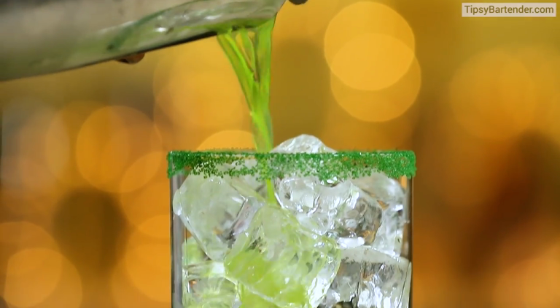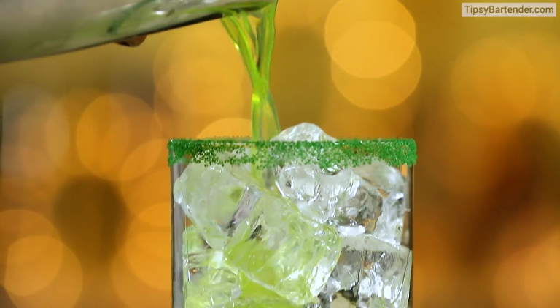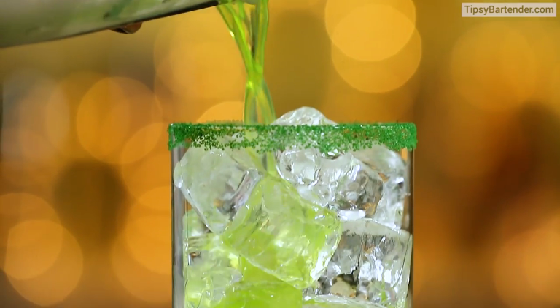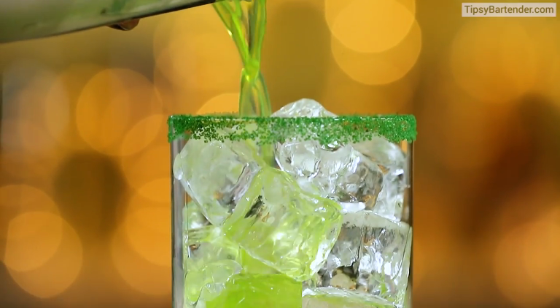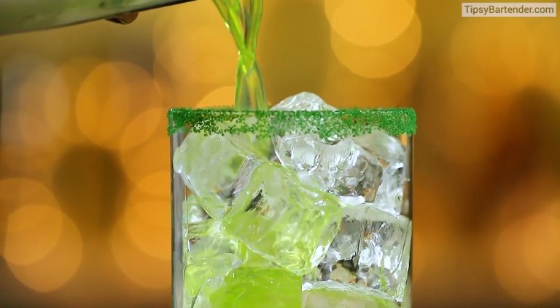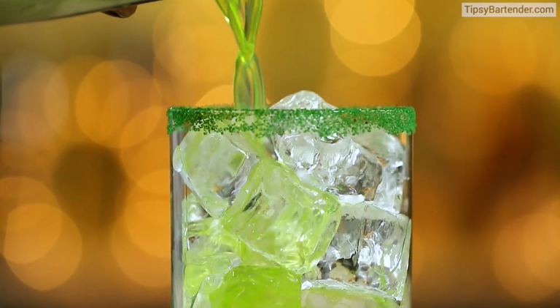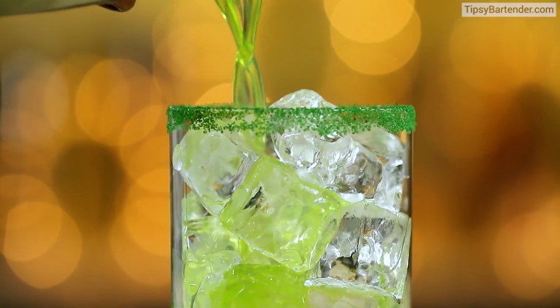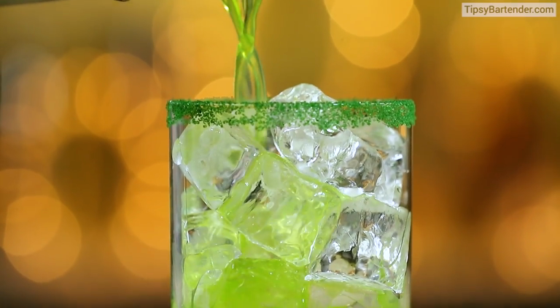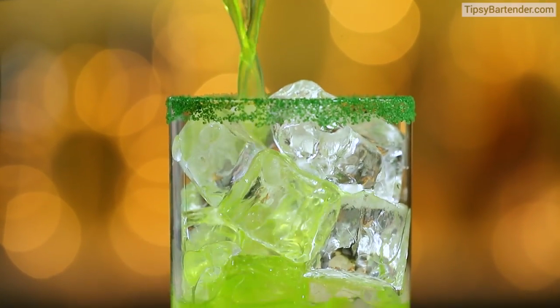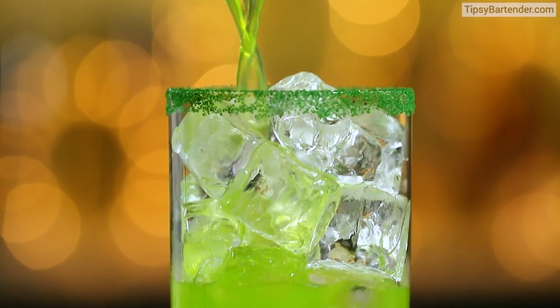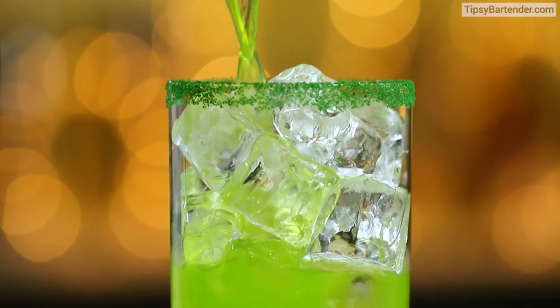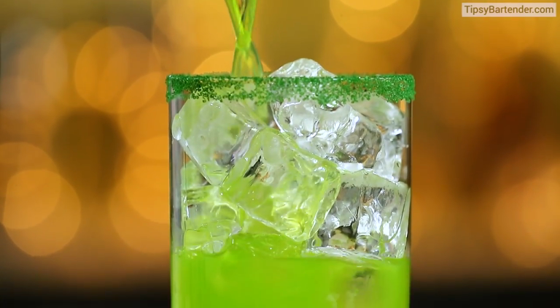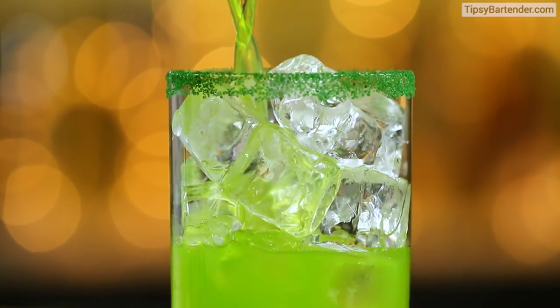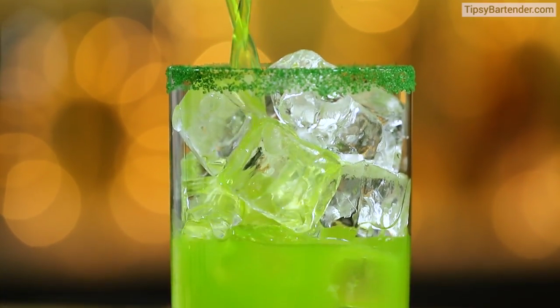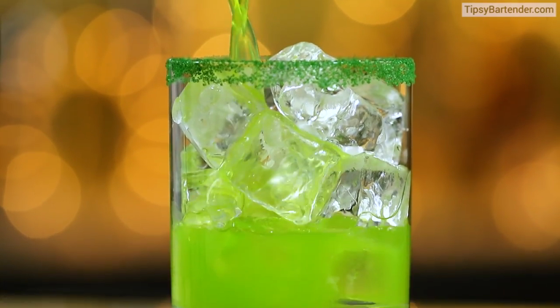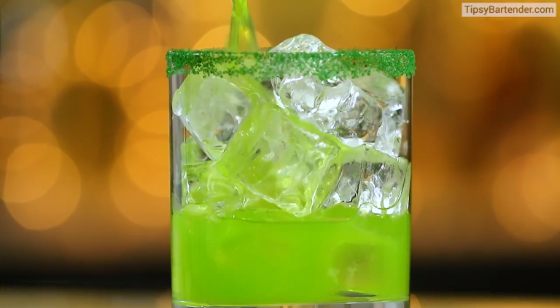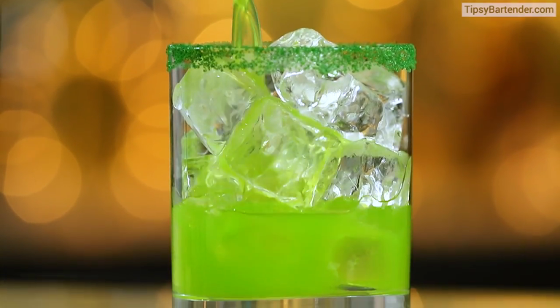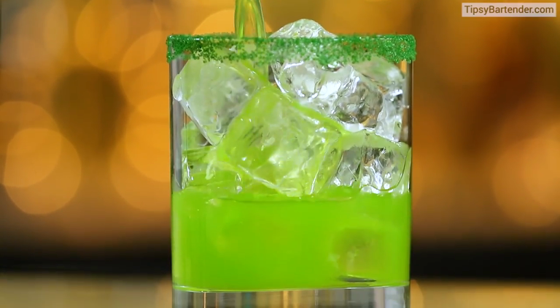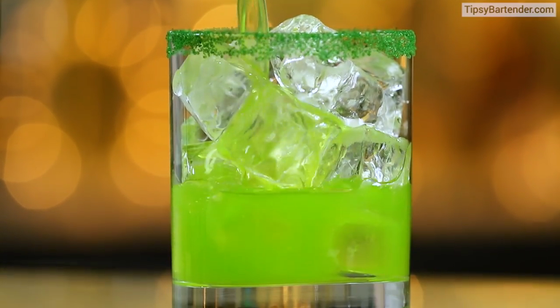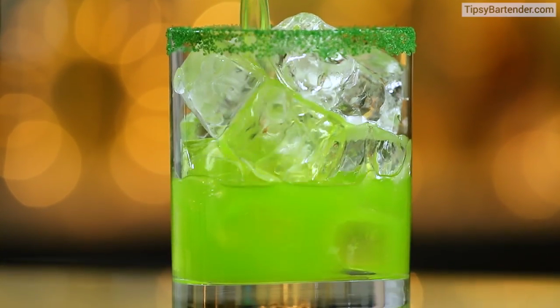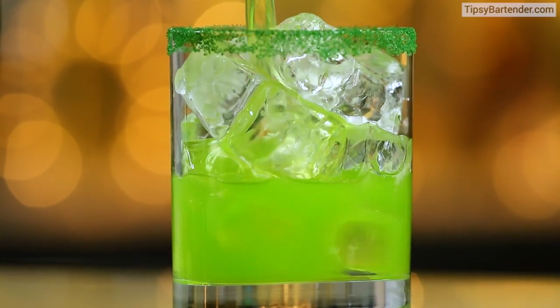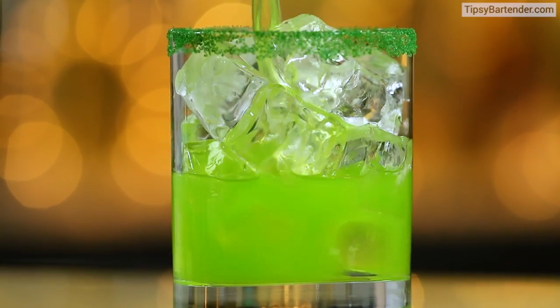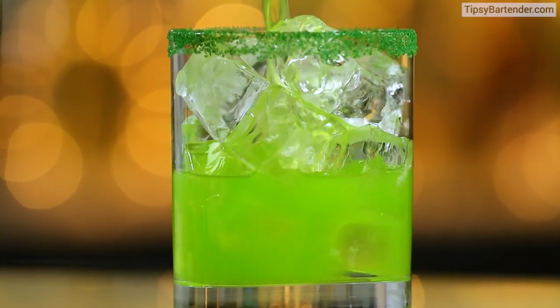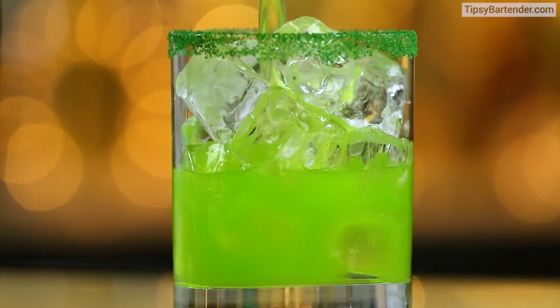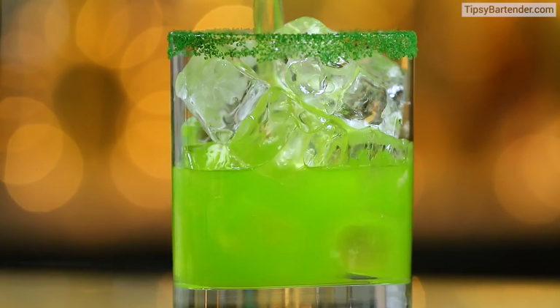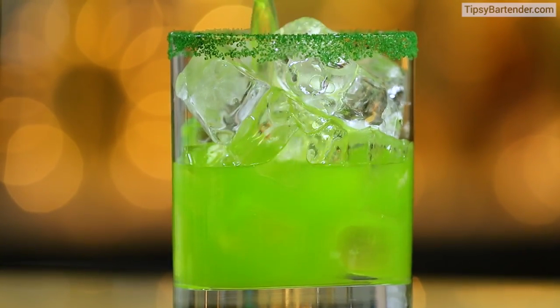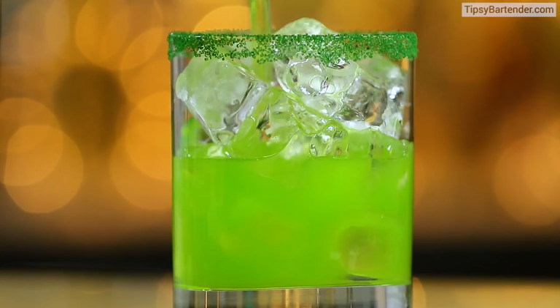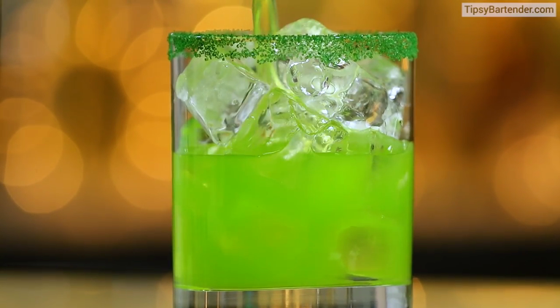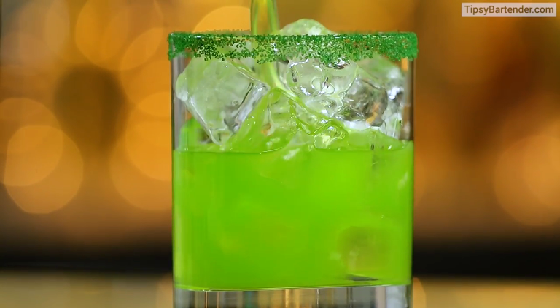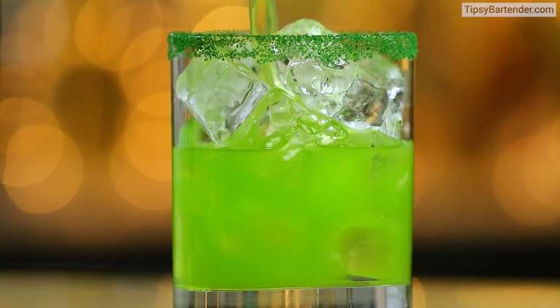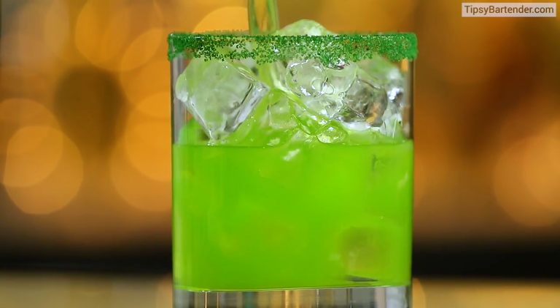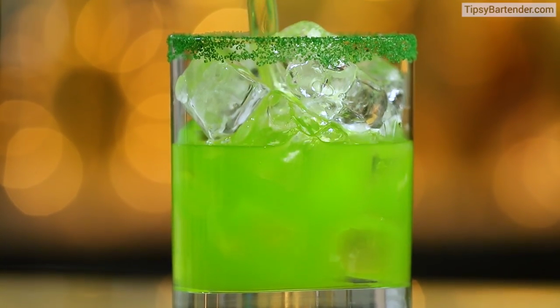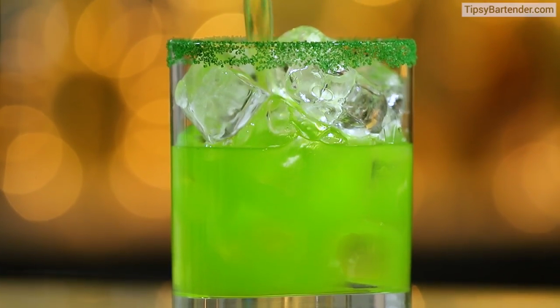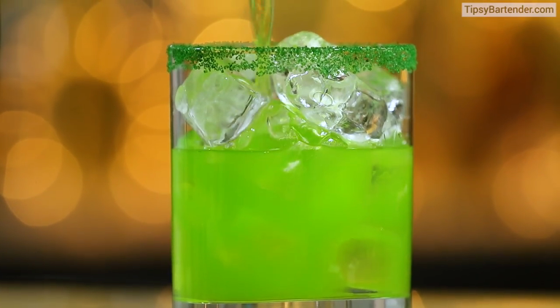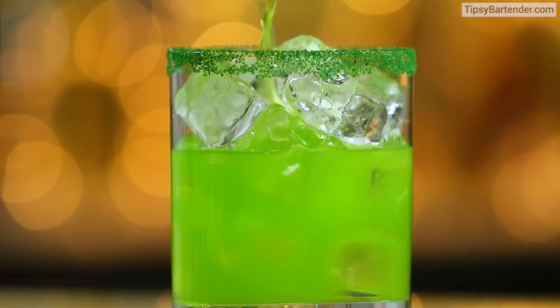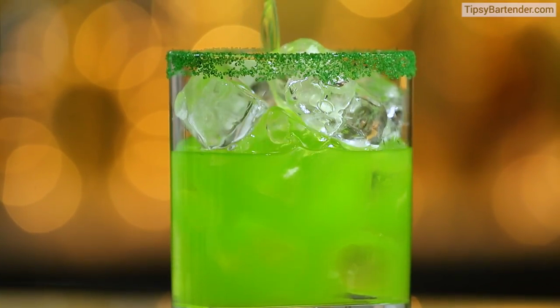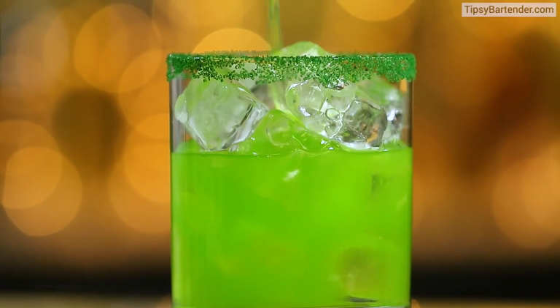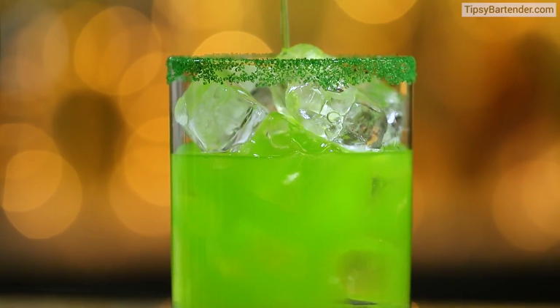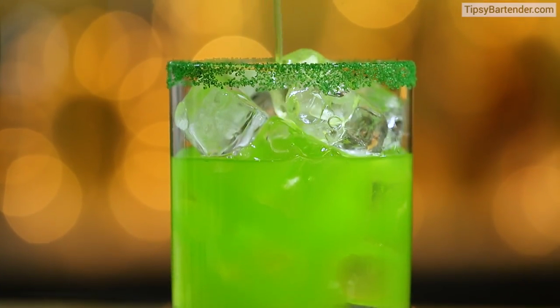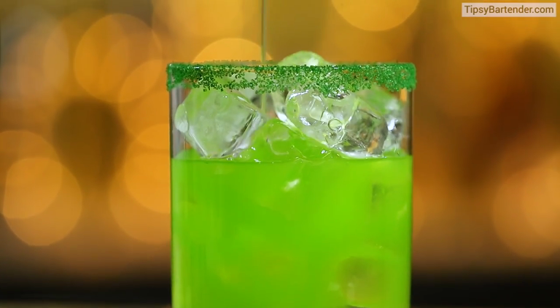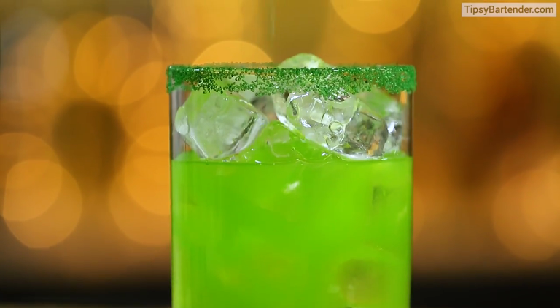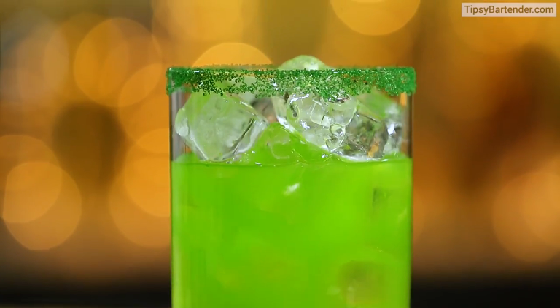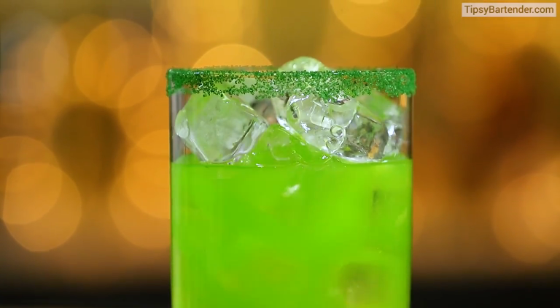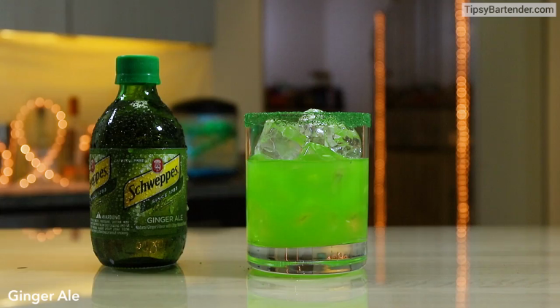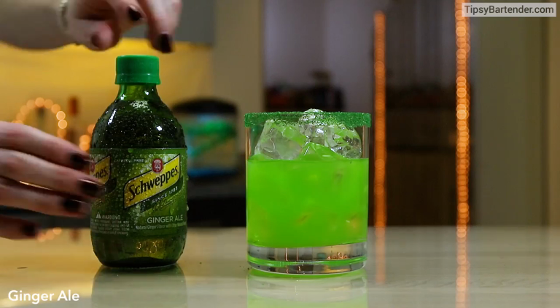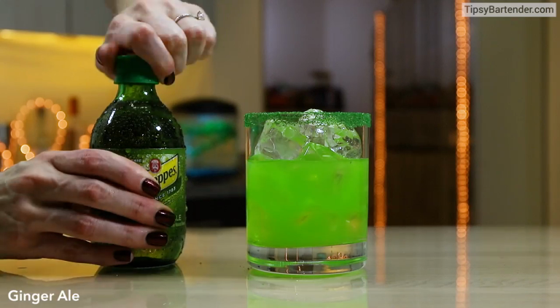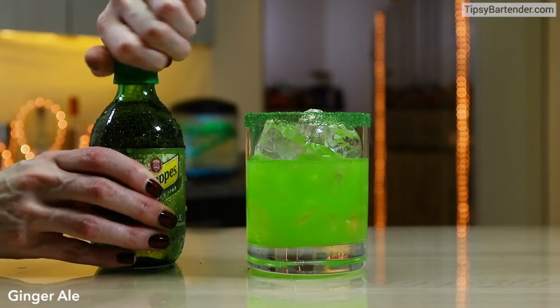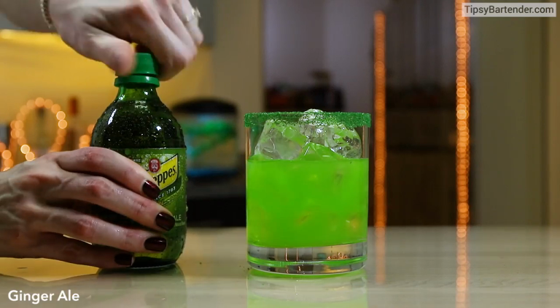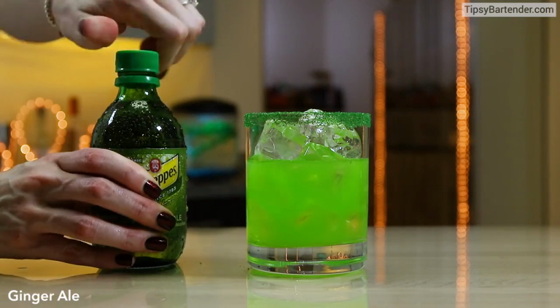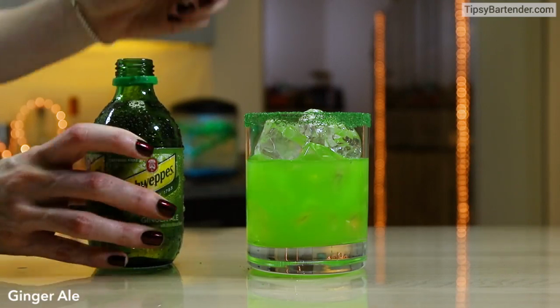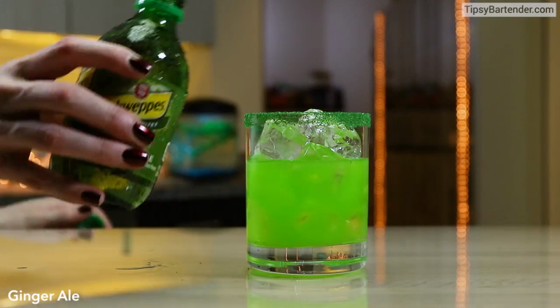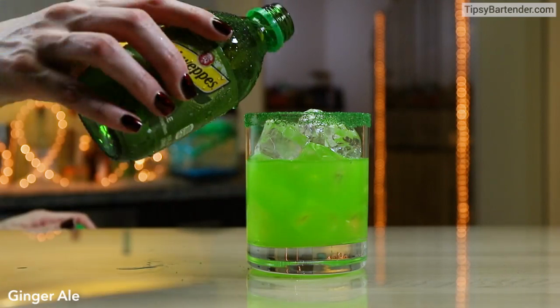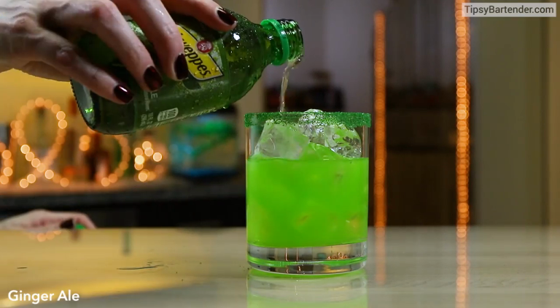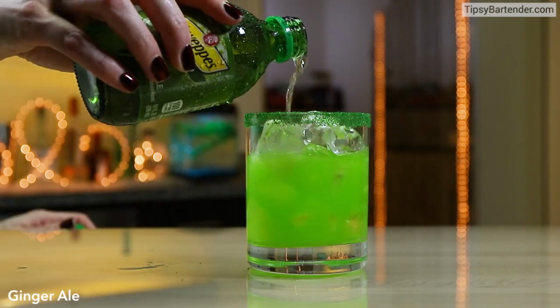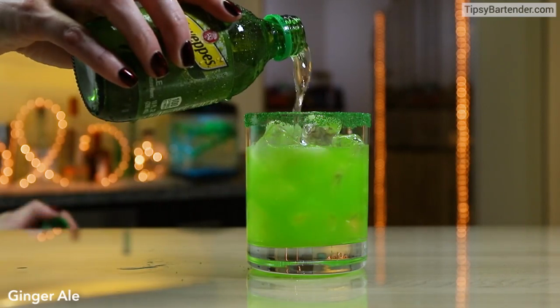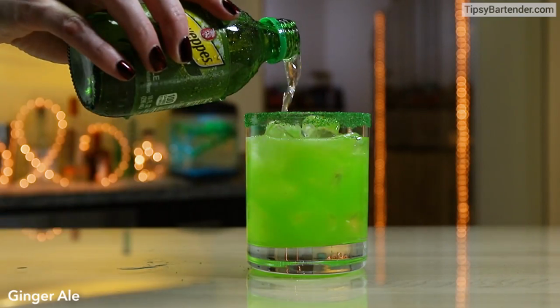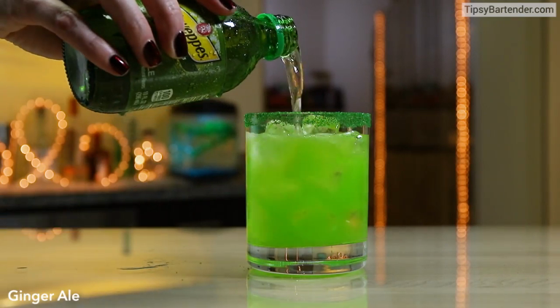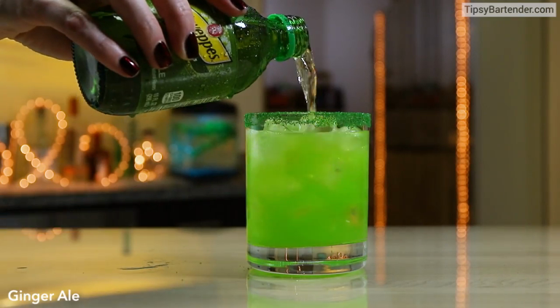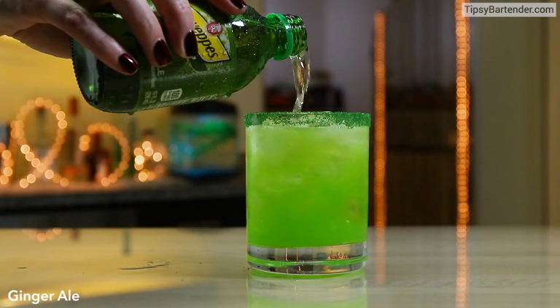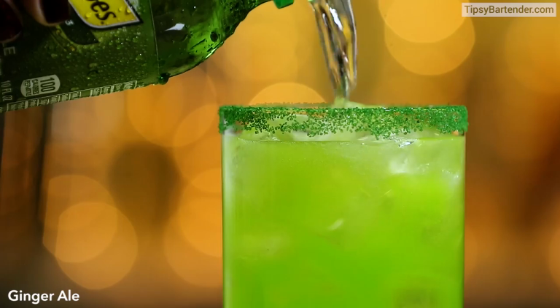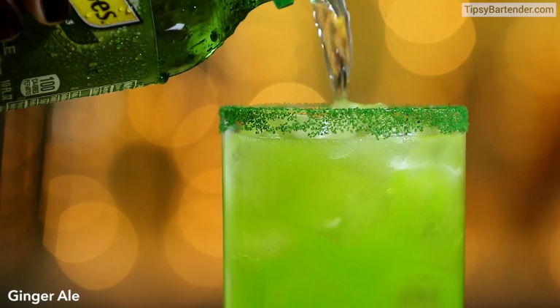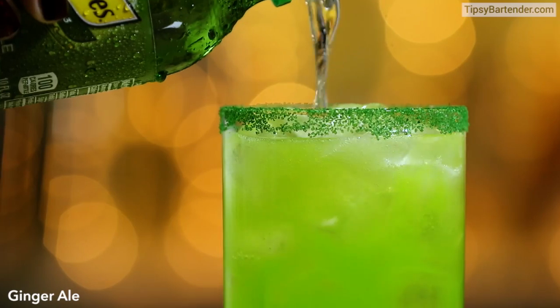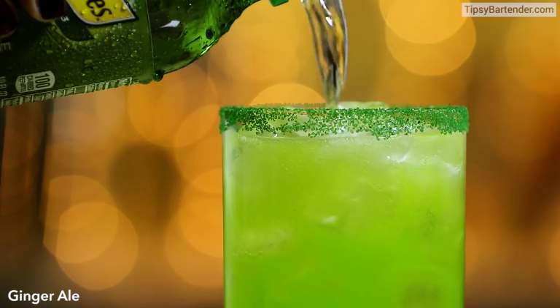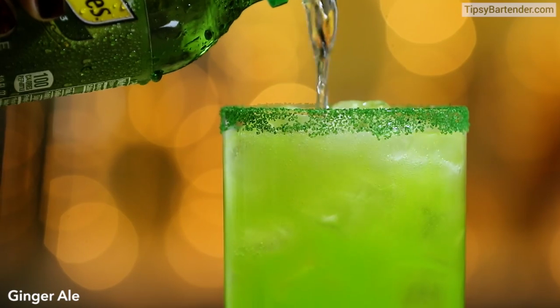Pour in our mix — you see what's going on here? And then we top that with some ginger ale.